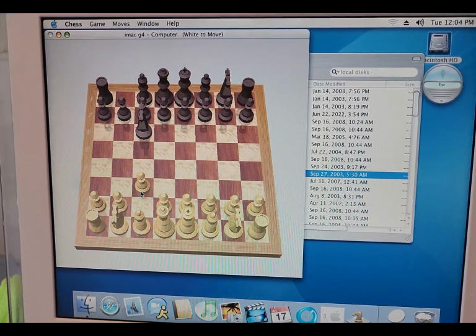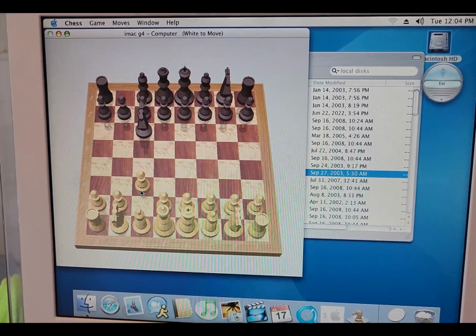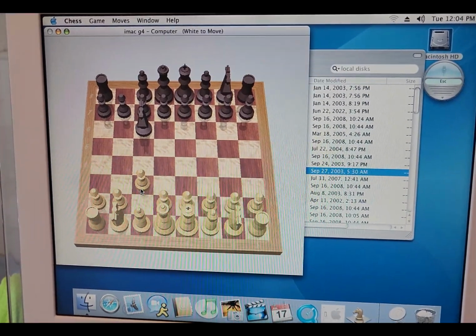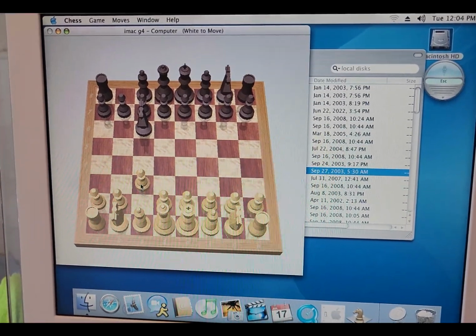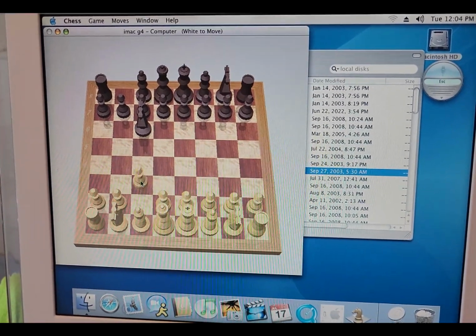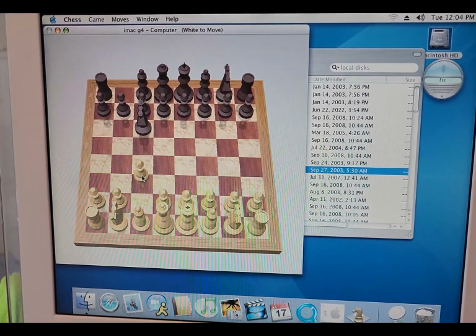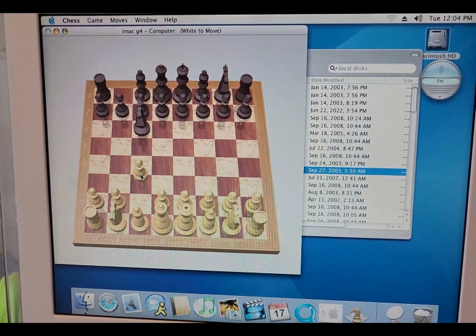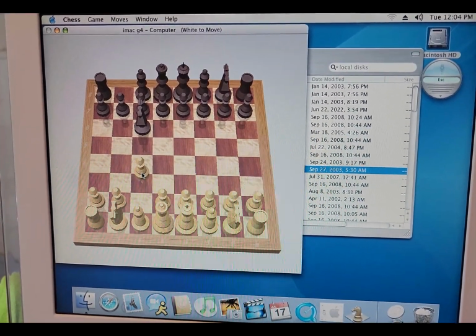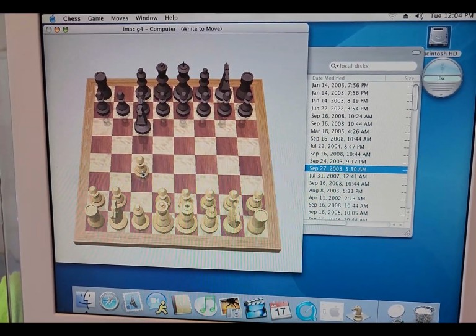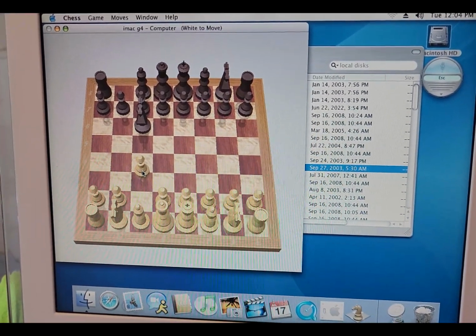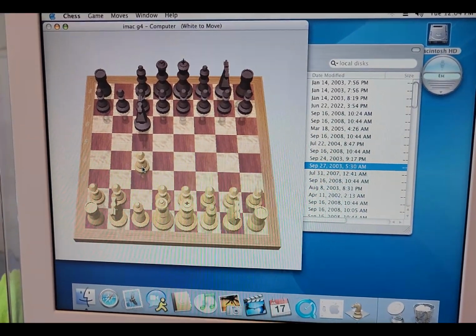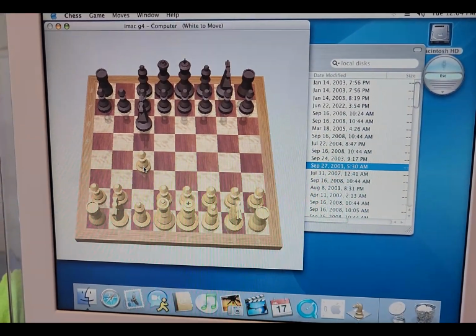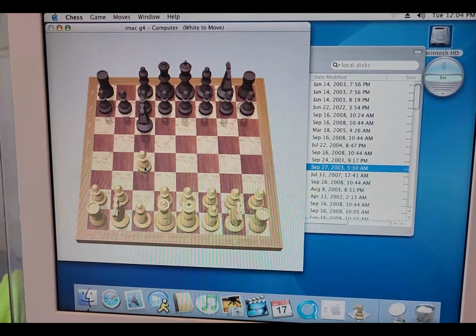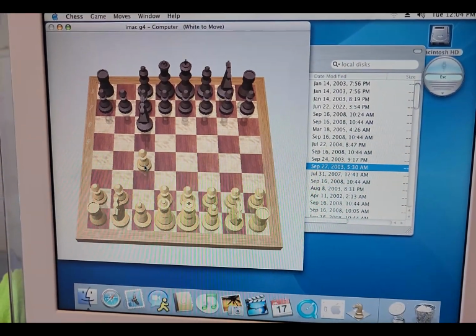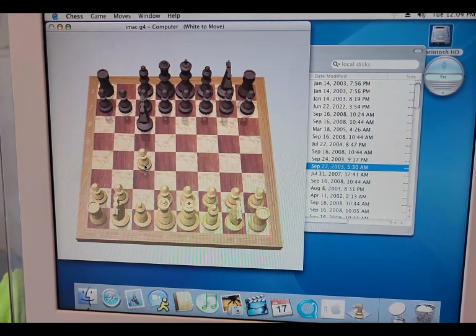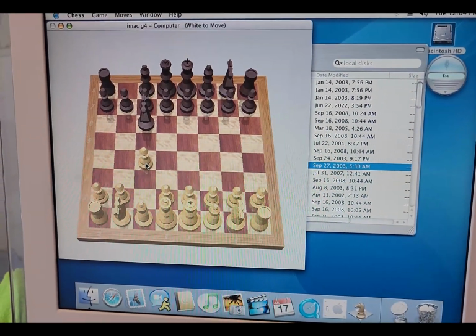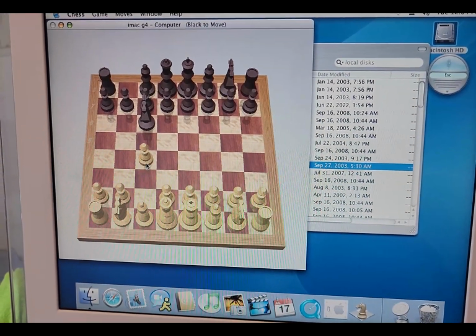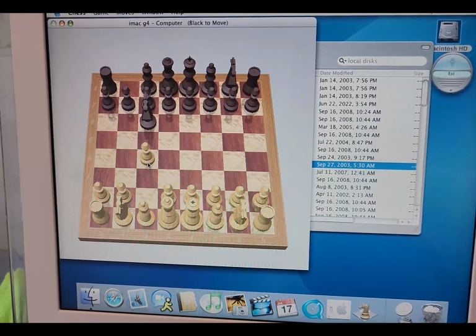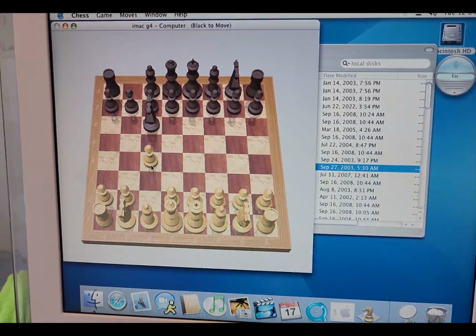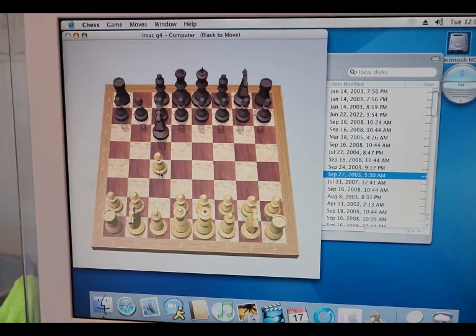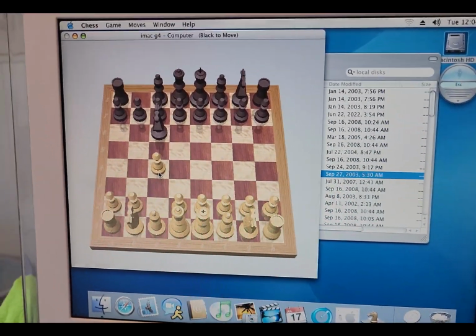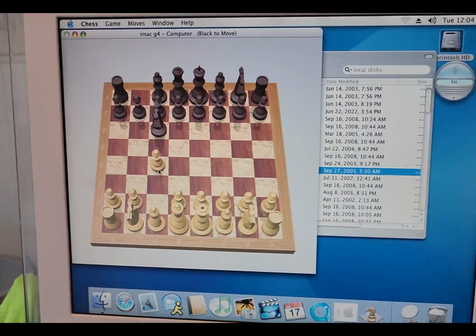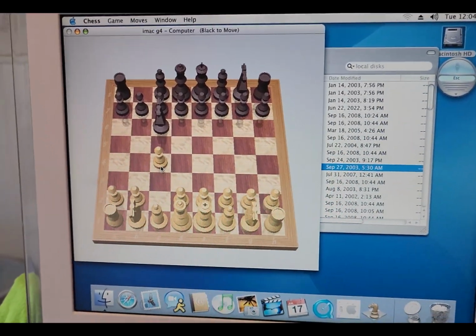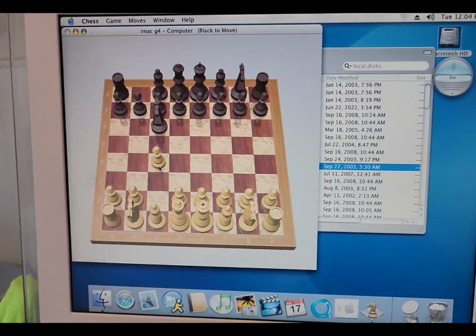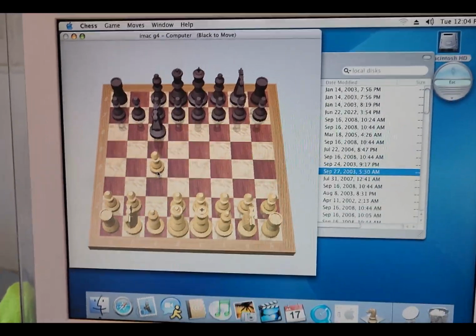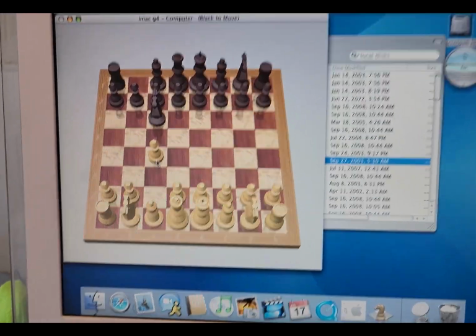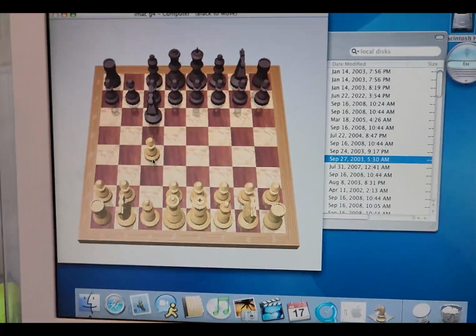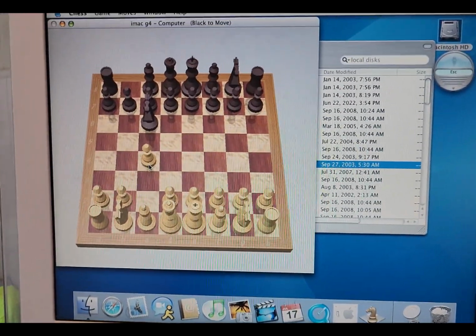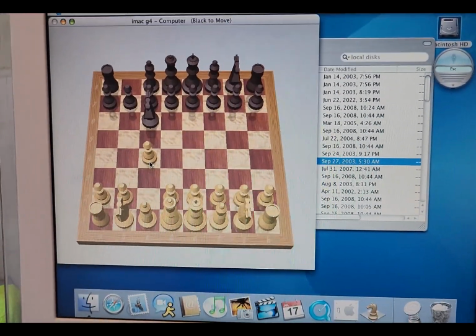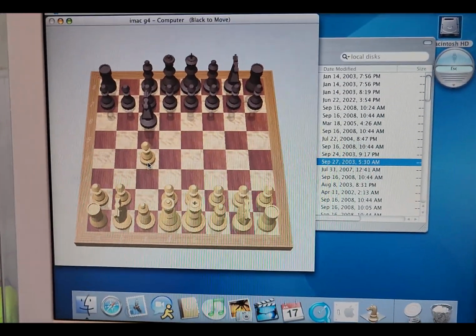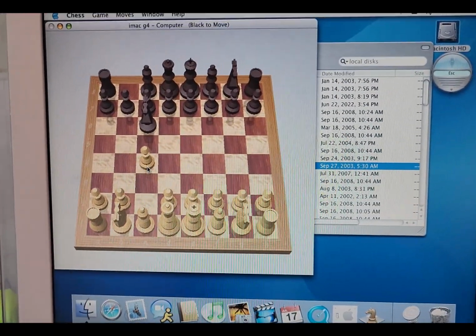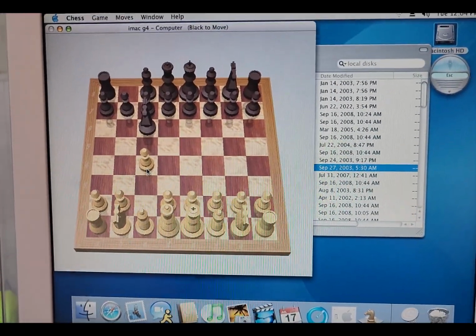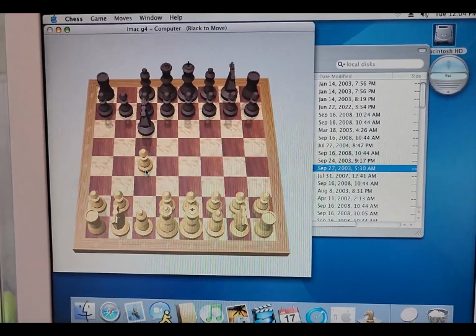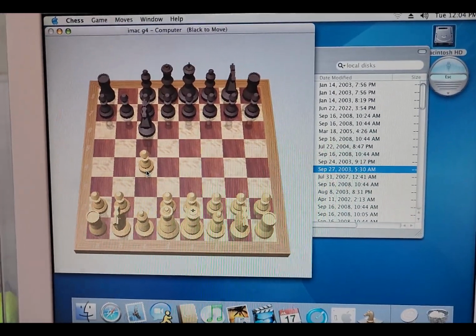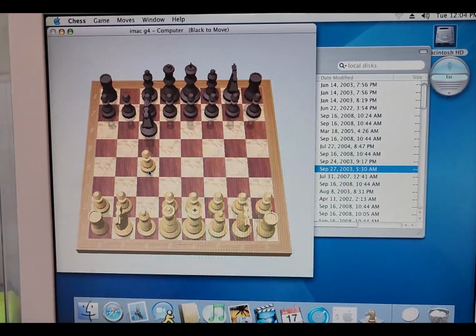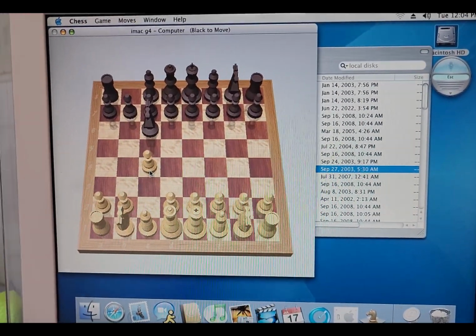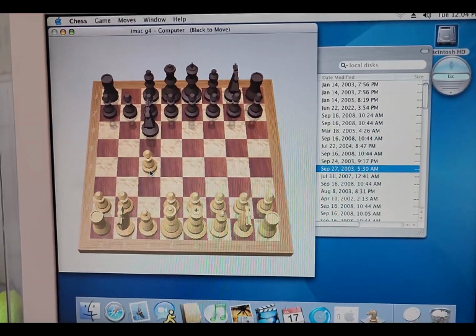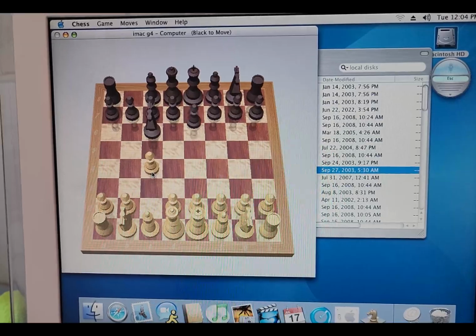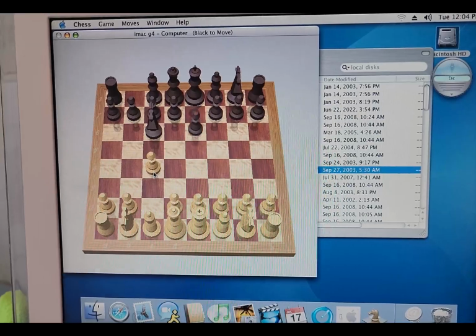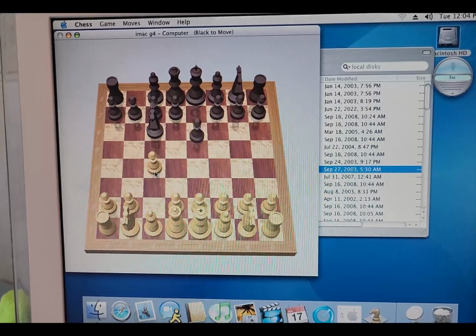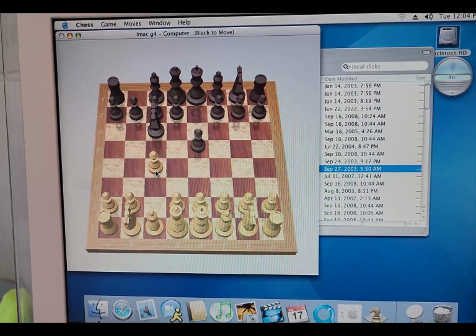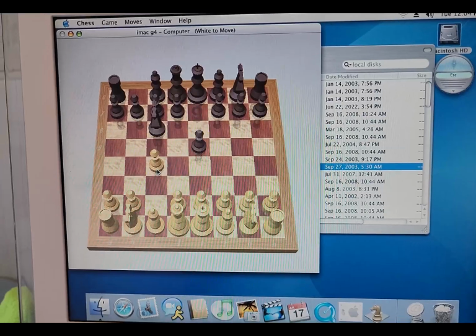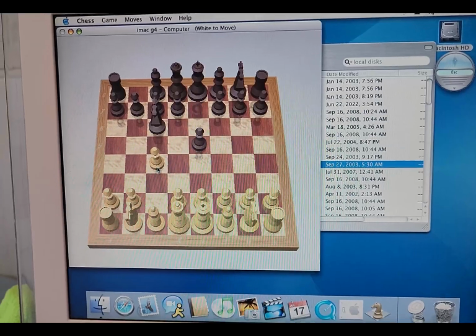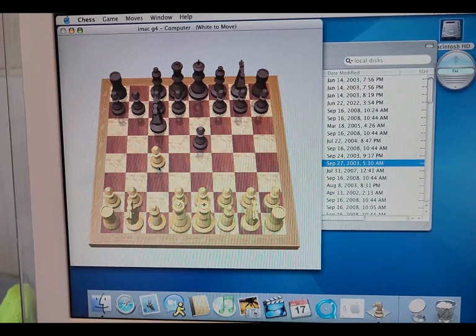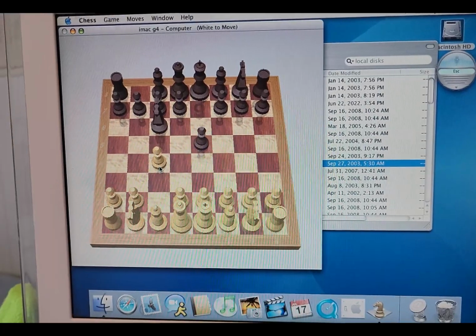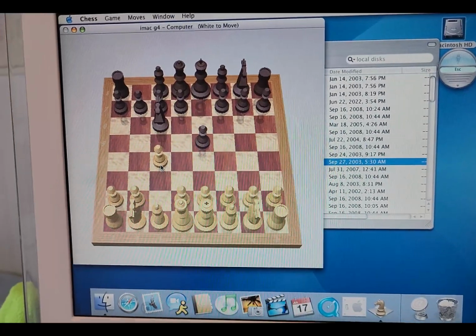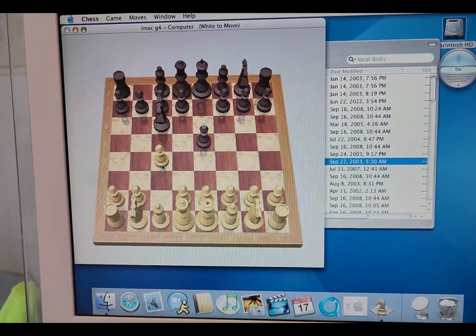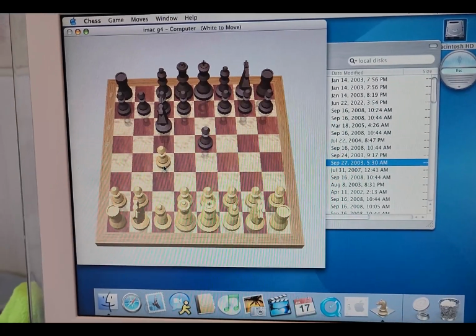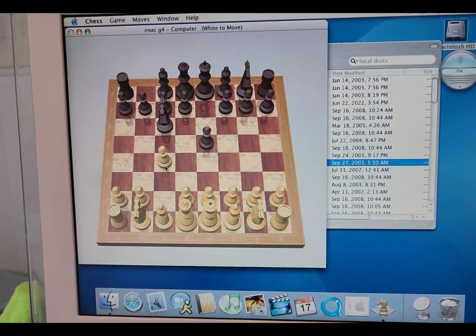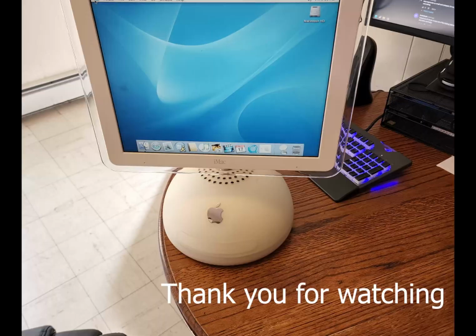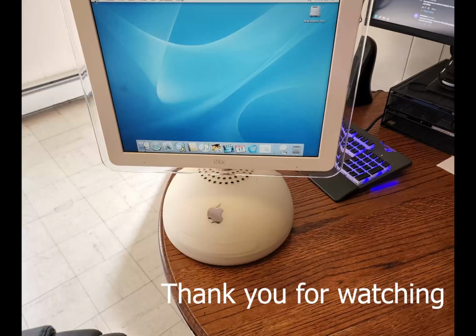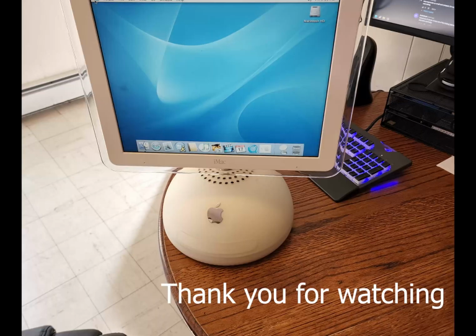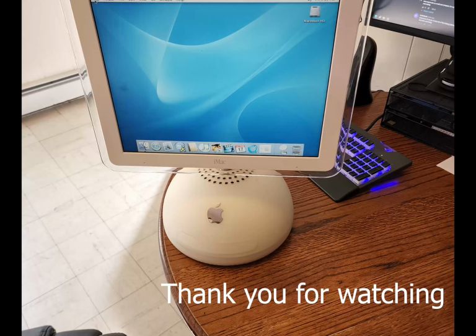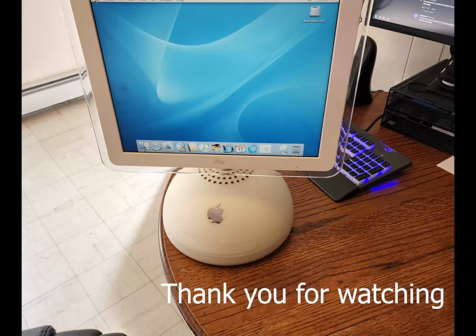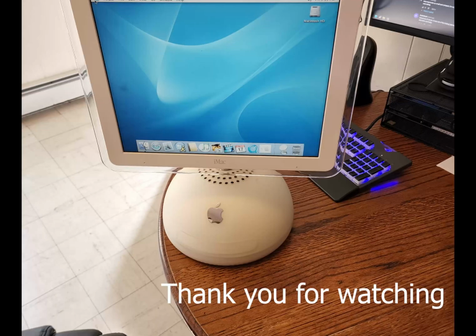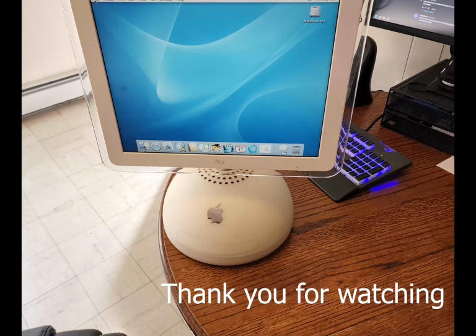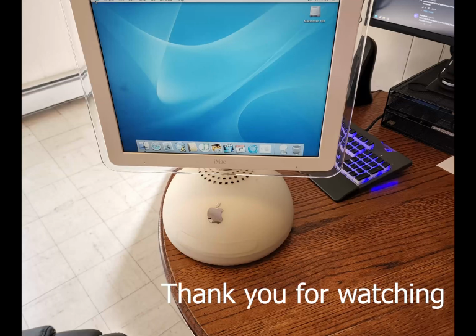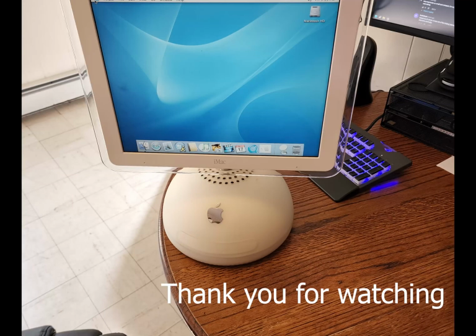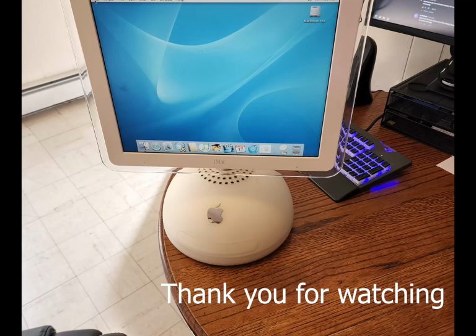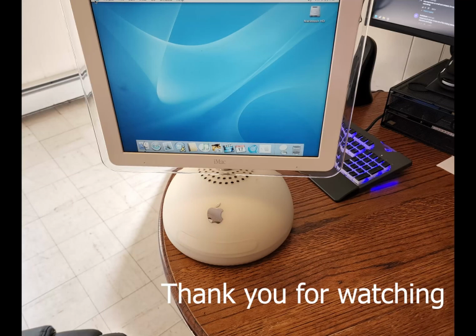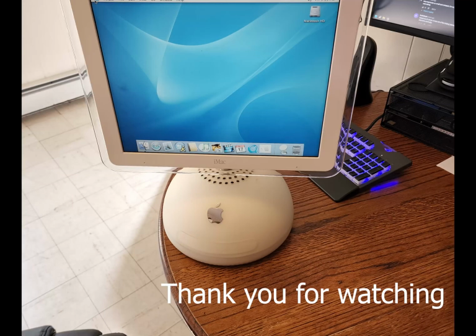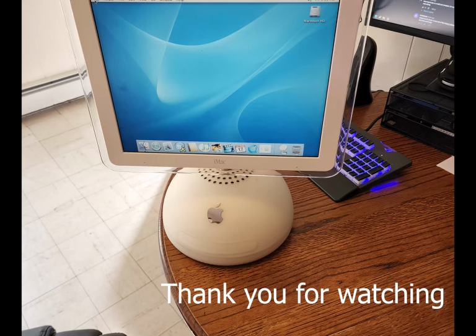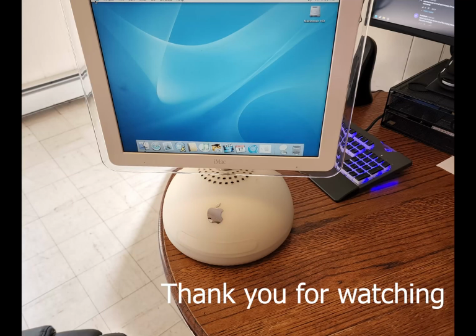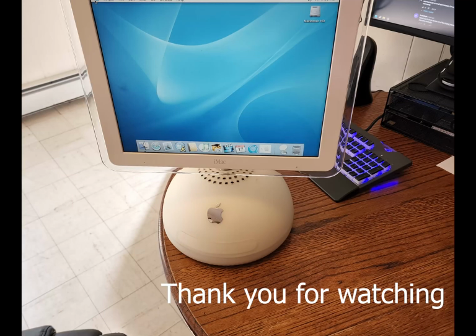We're done. Here we have the finished product, and thank you for watching.